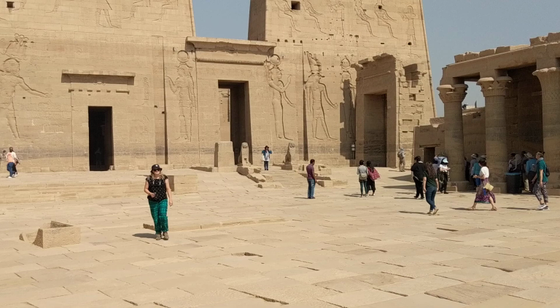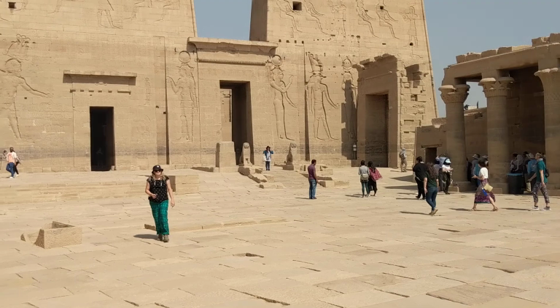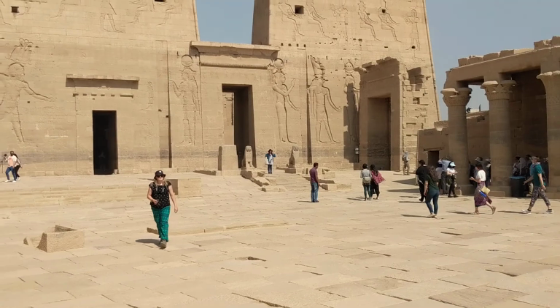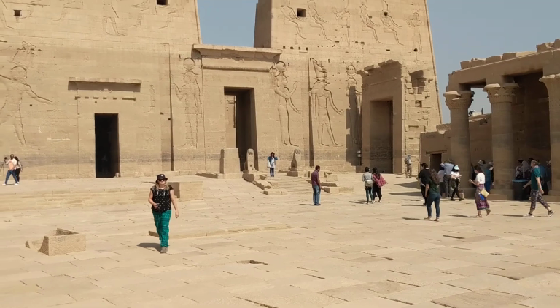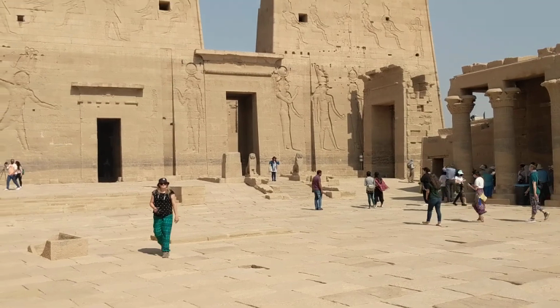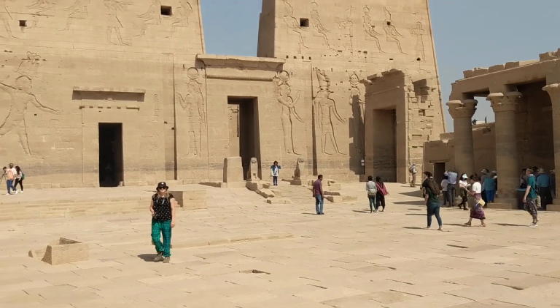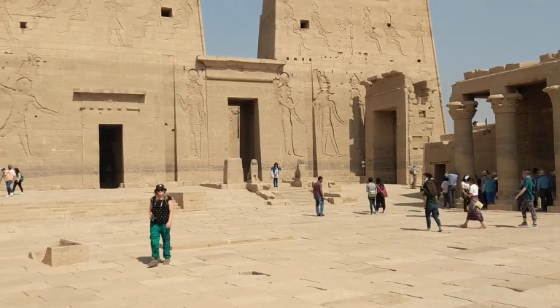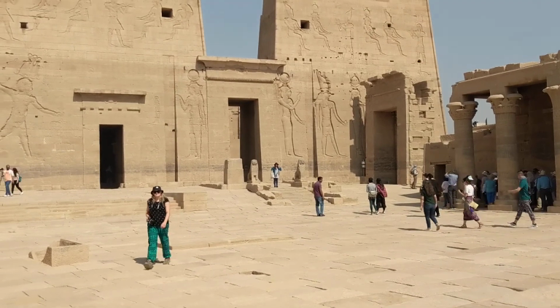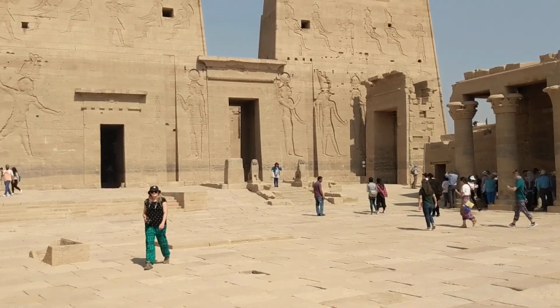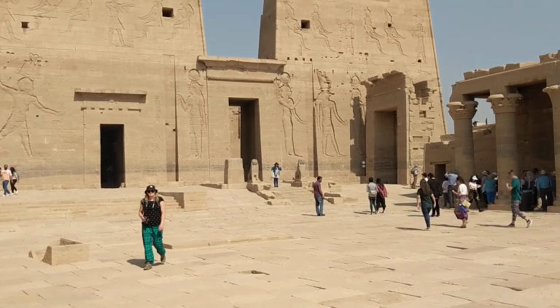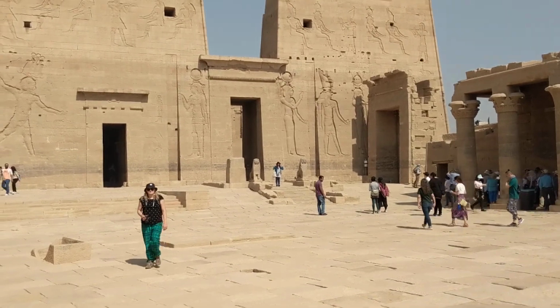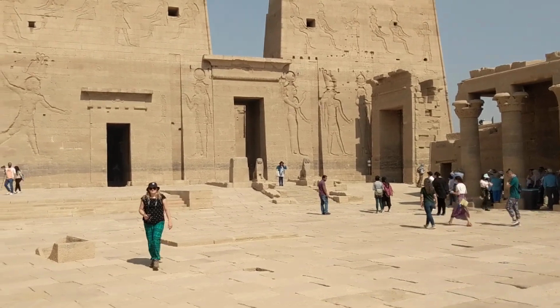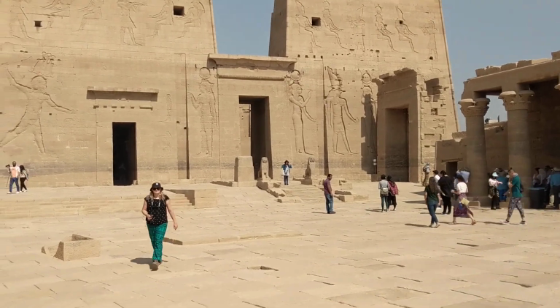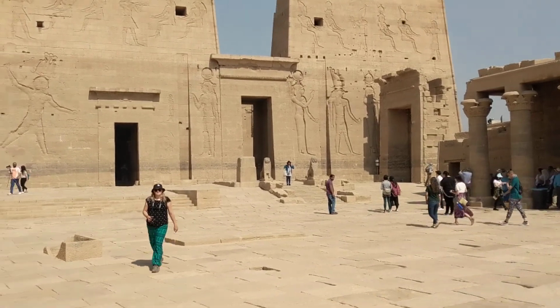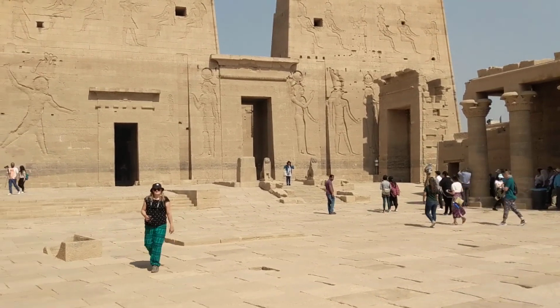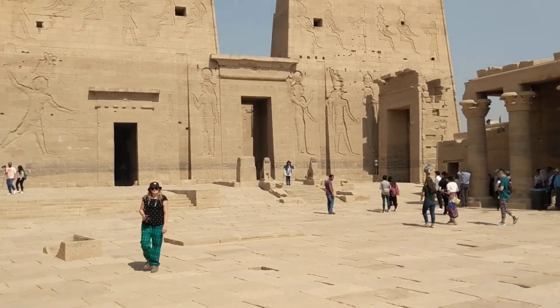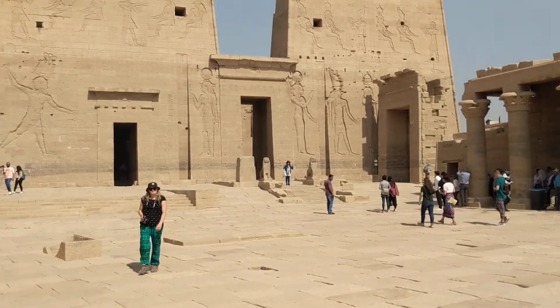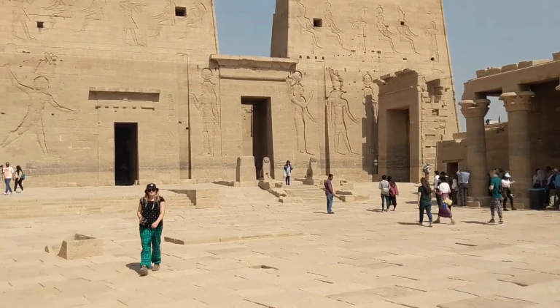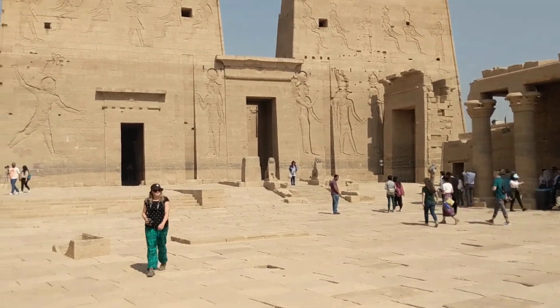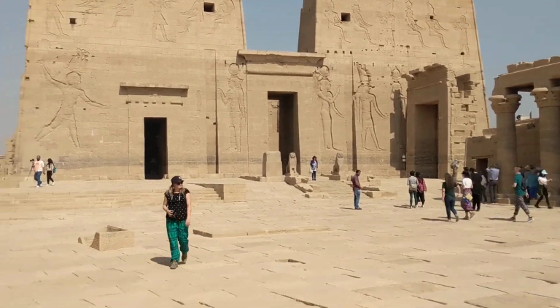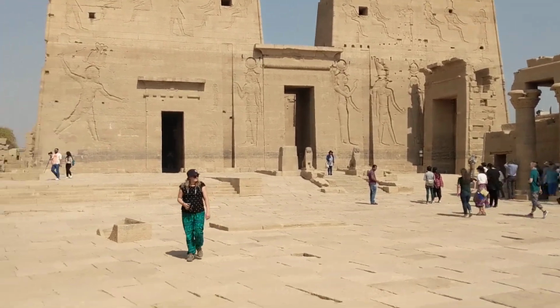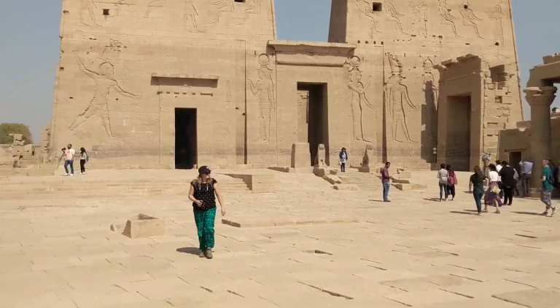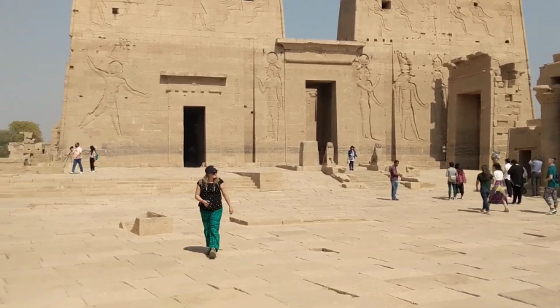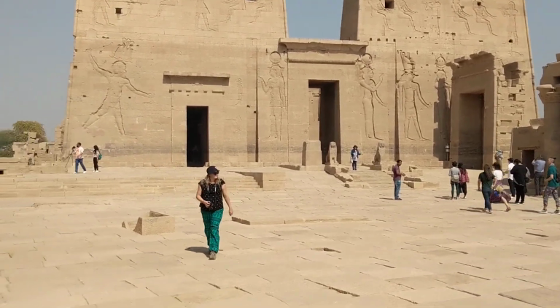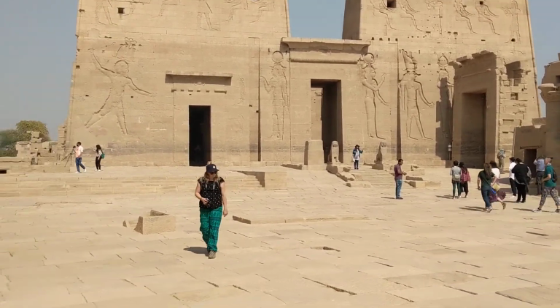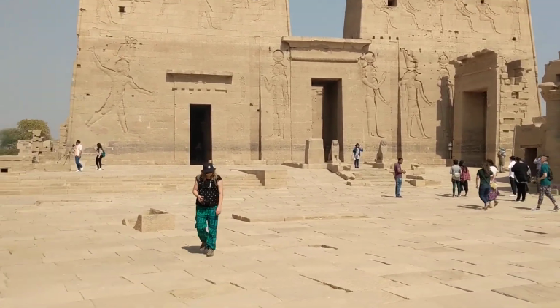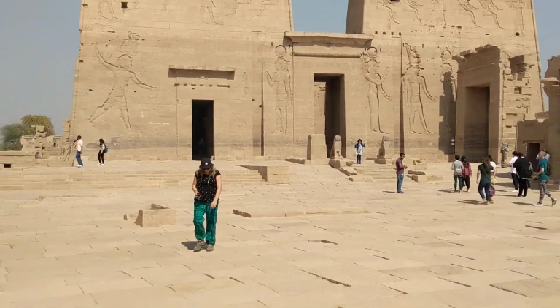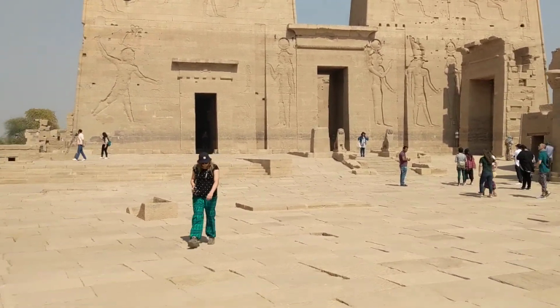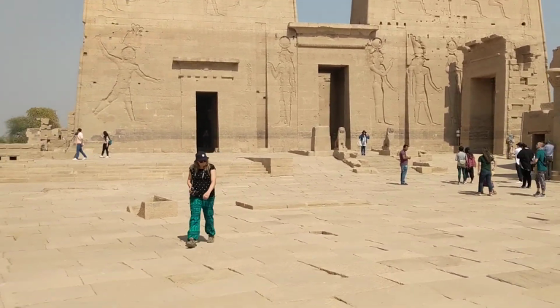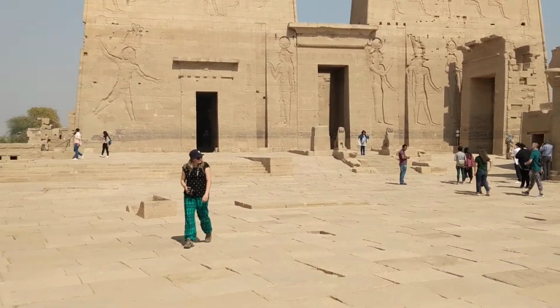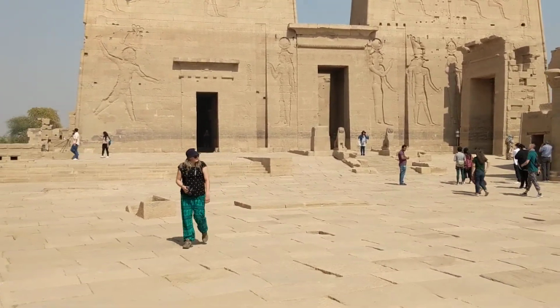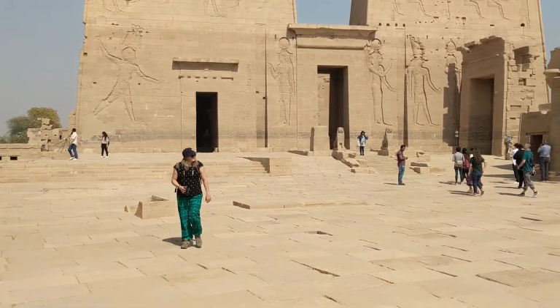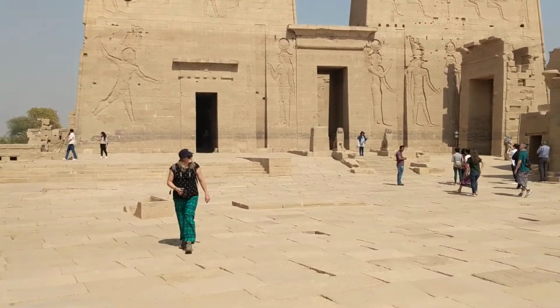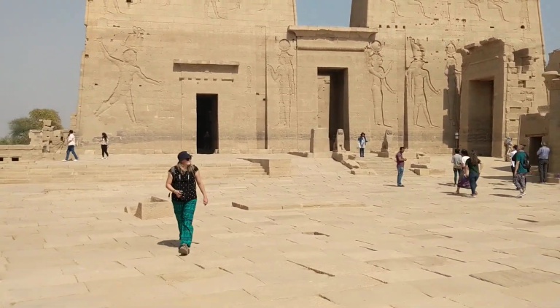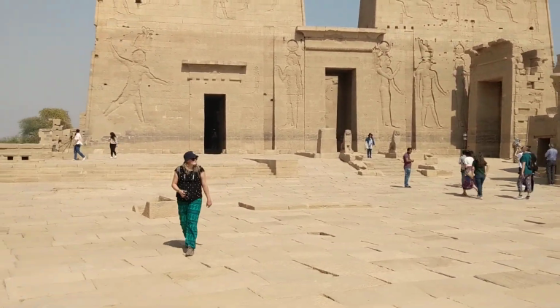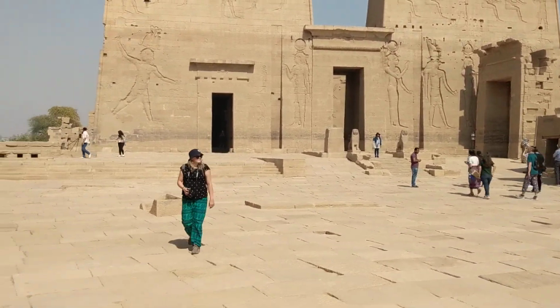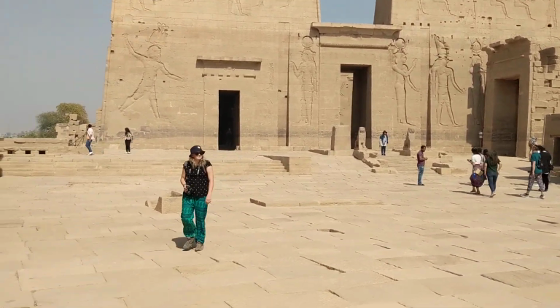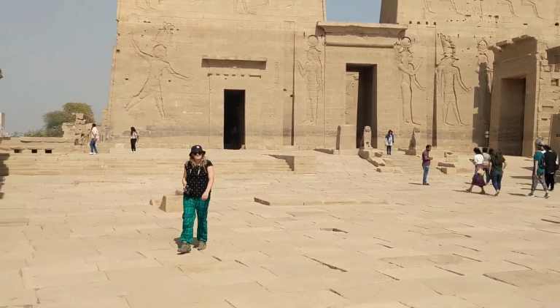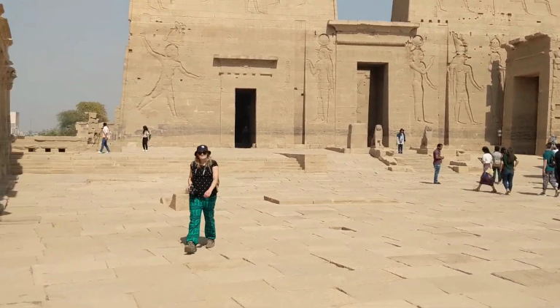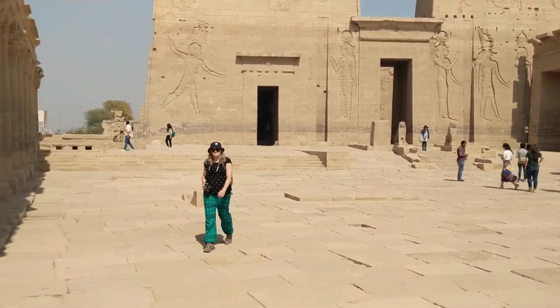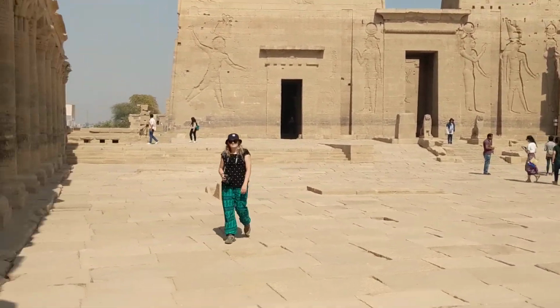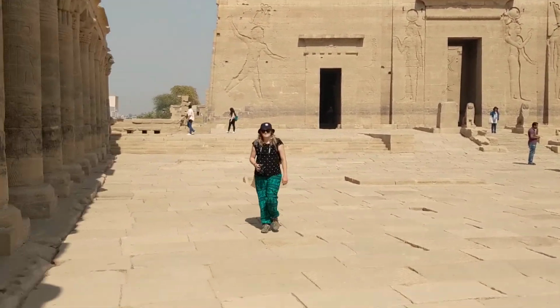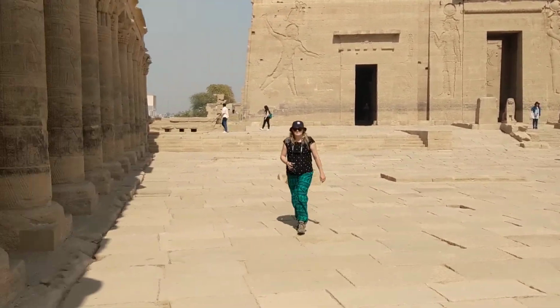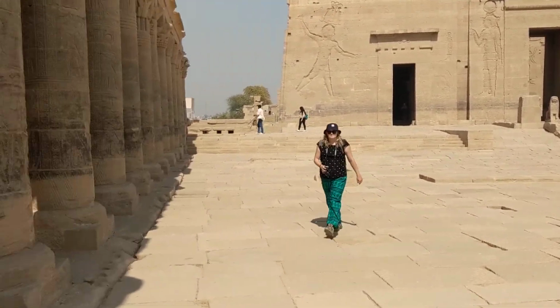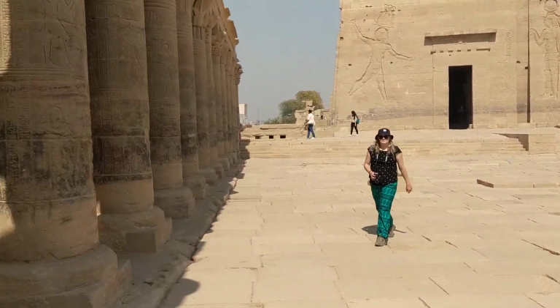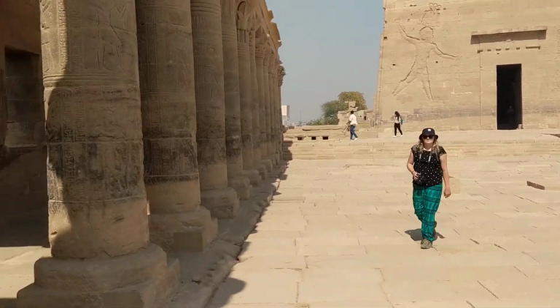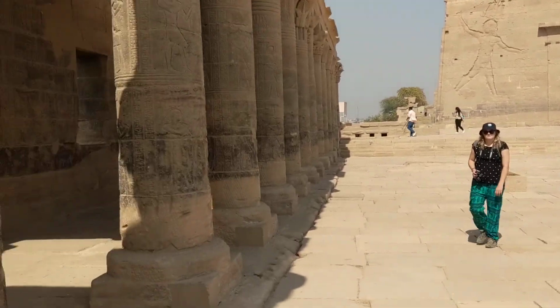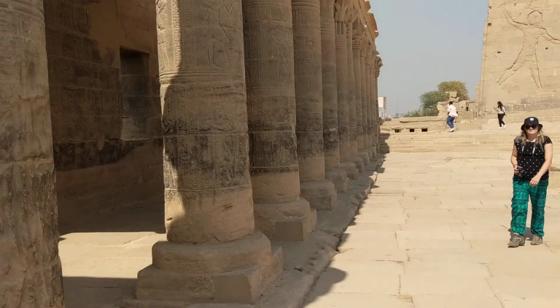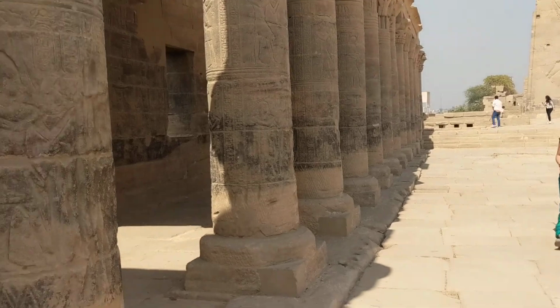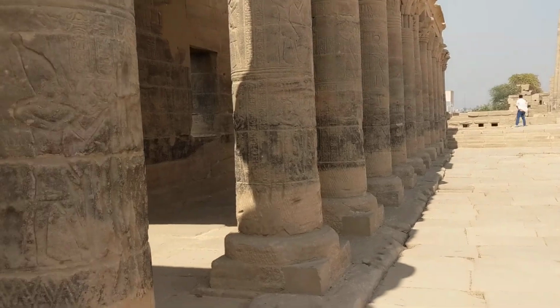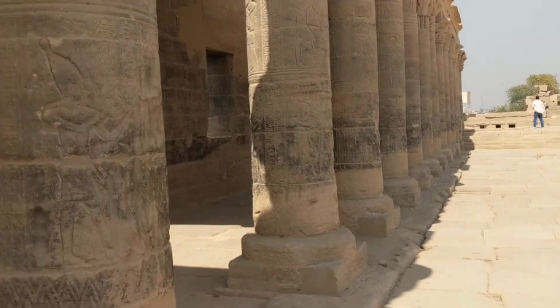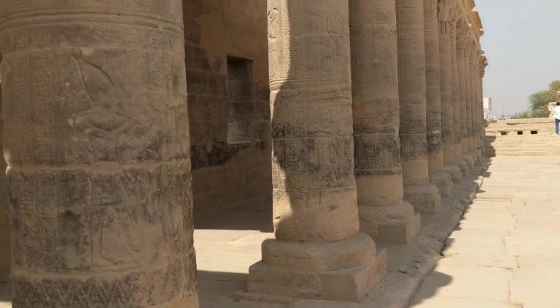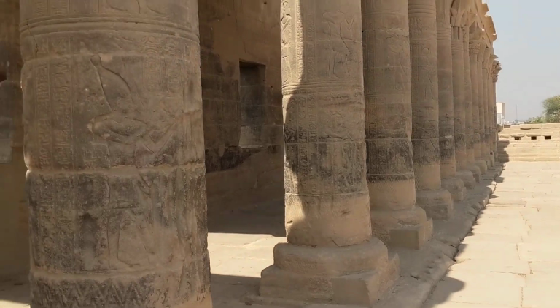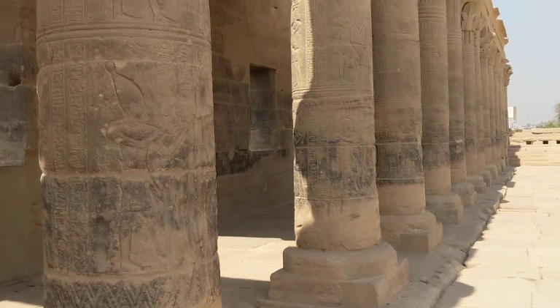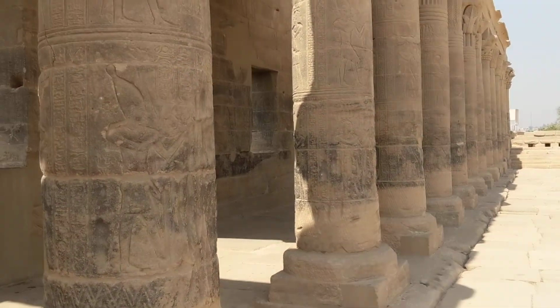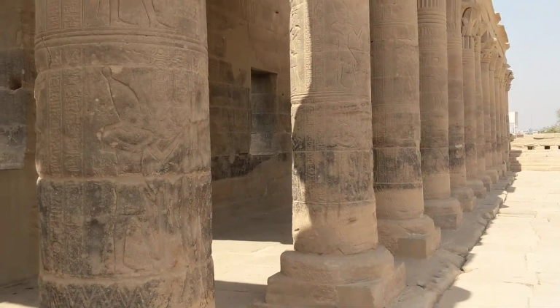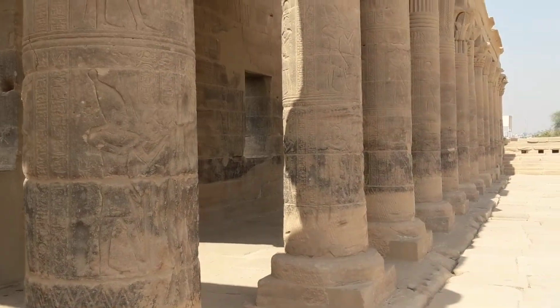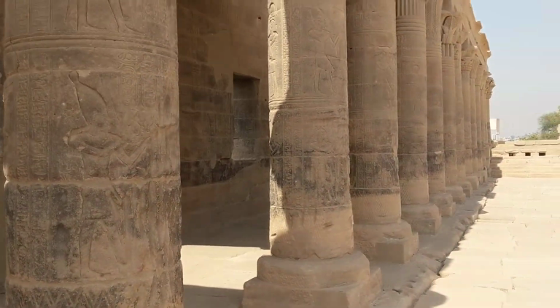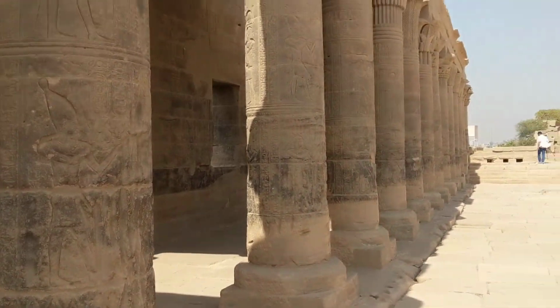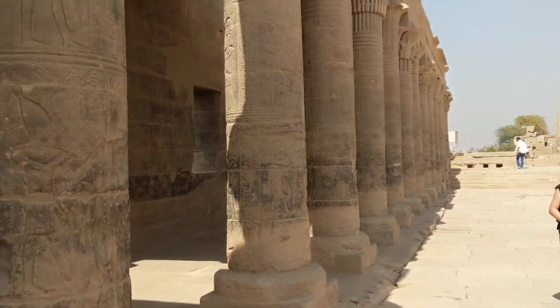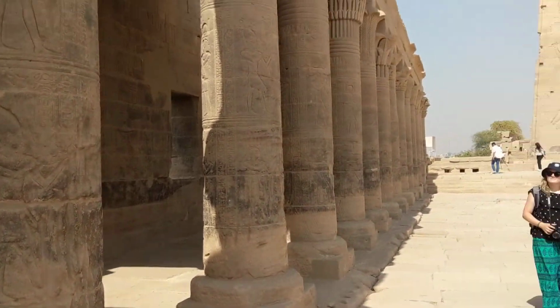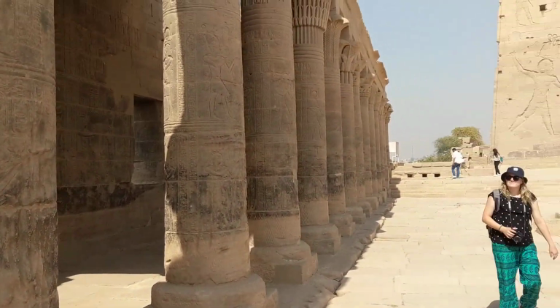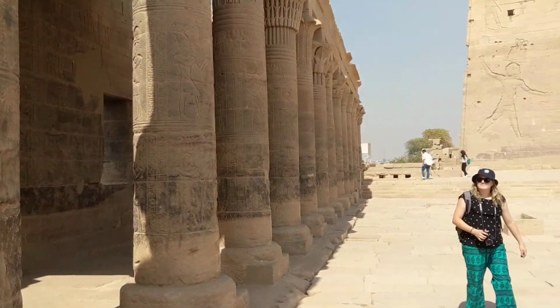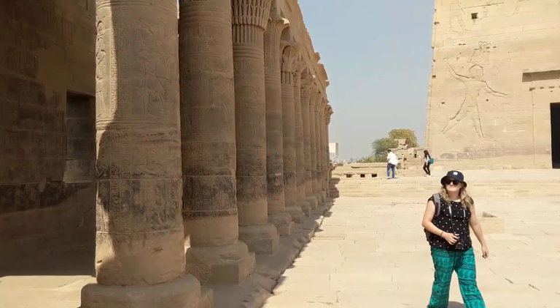Alright, this is the entrance to the Temple of Philae. I'm going to take you all the way inside as fast as I can.